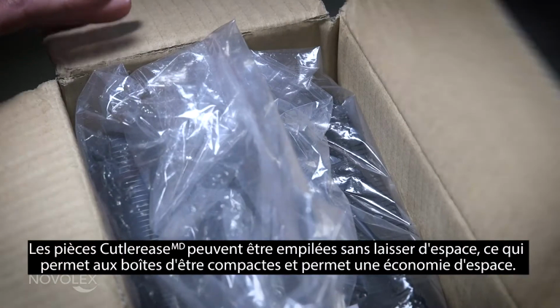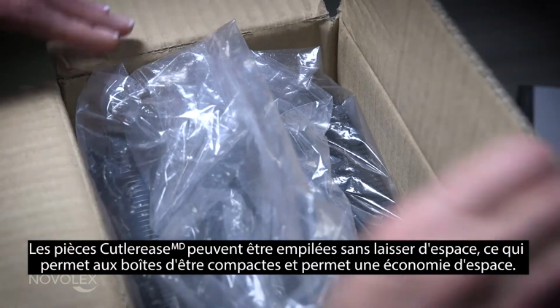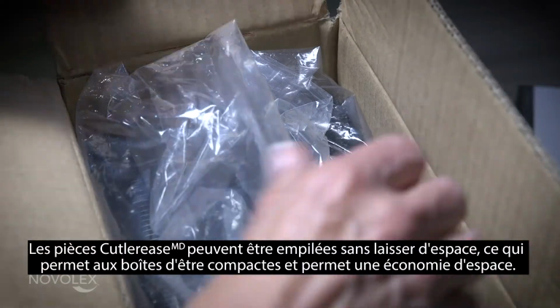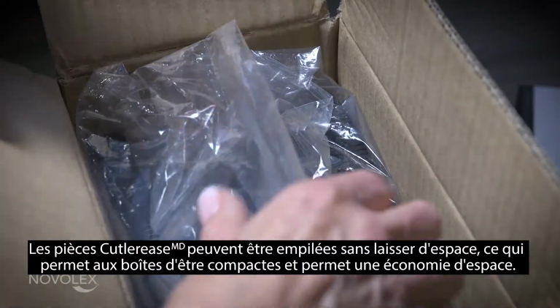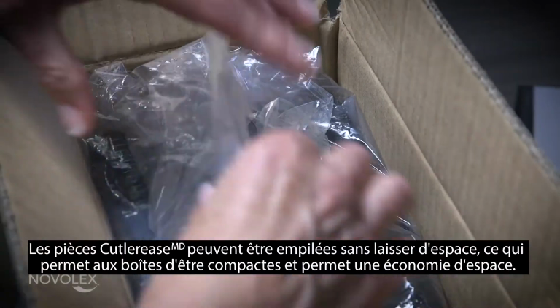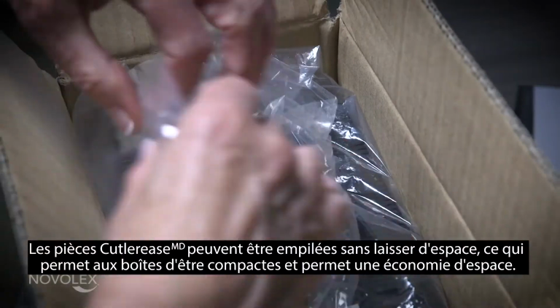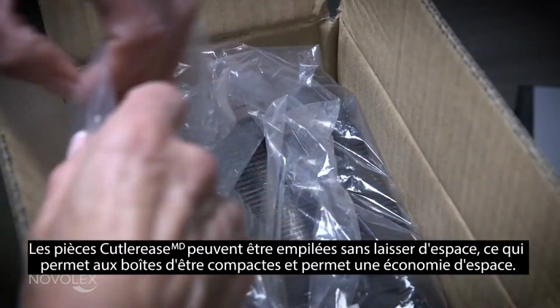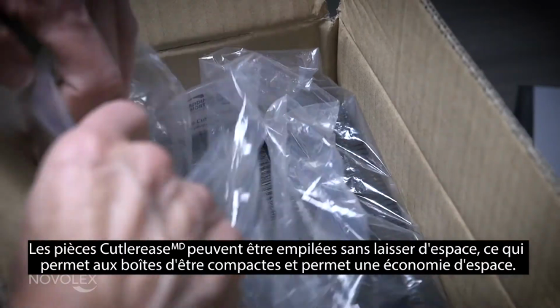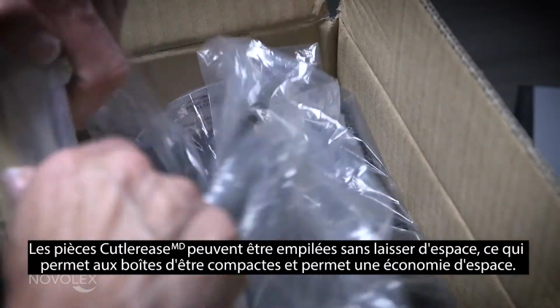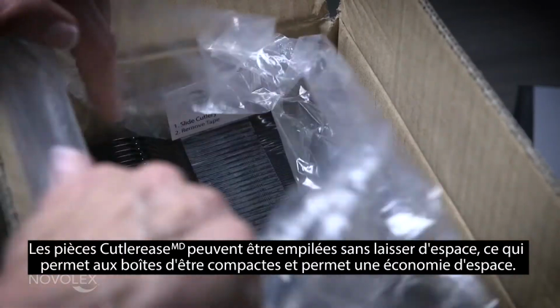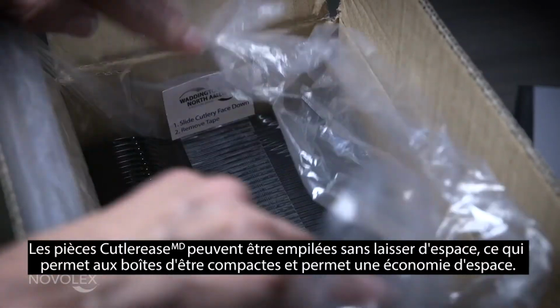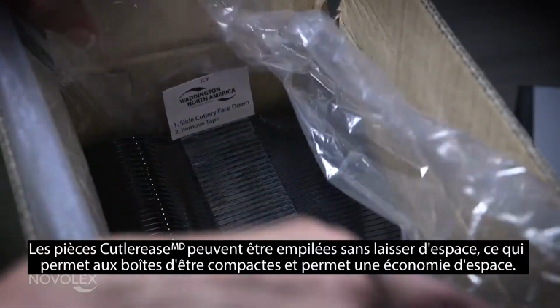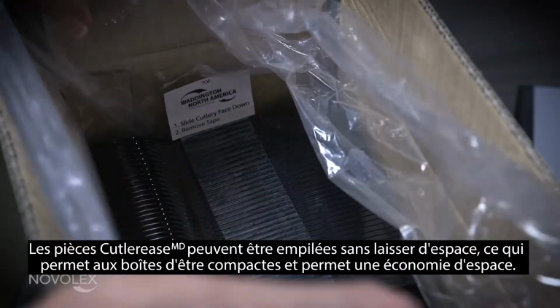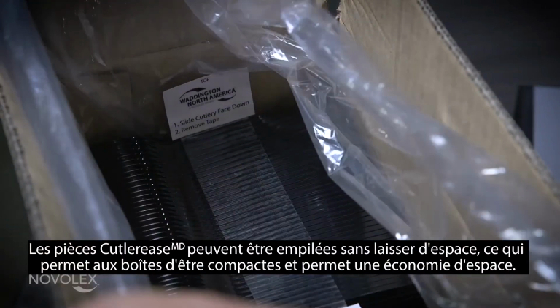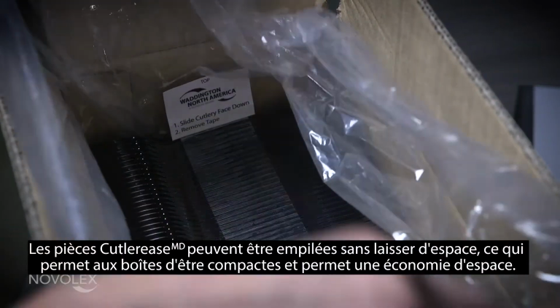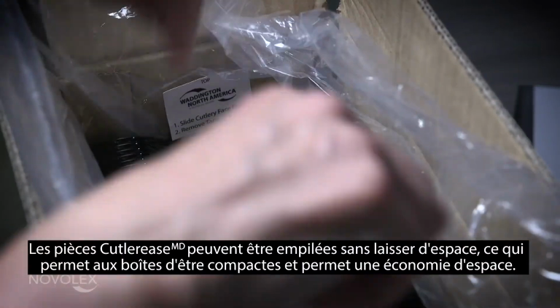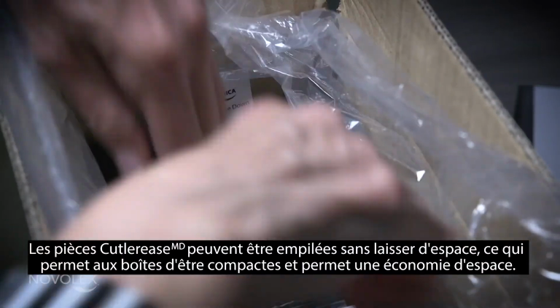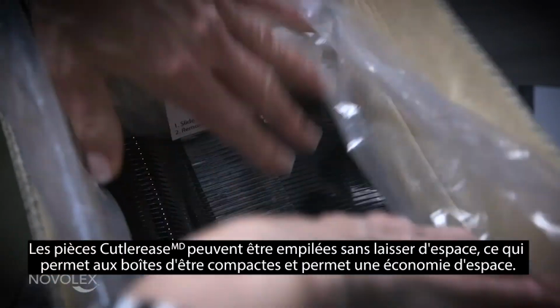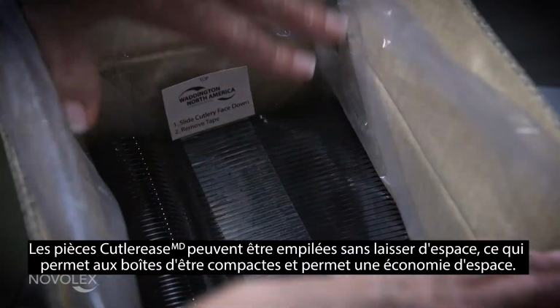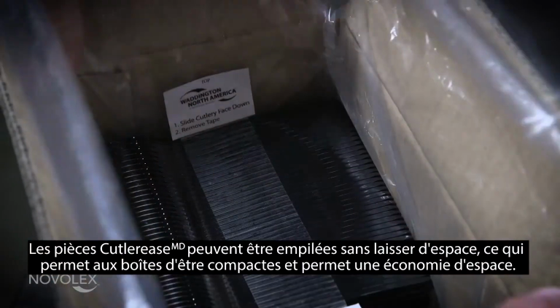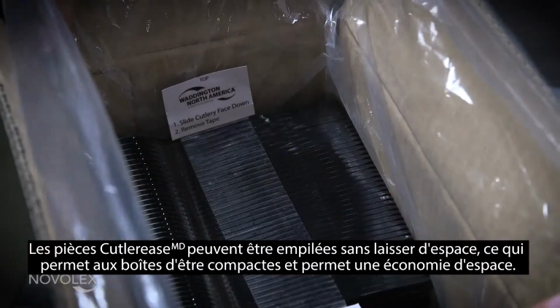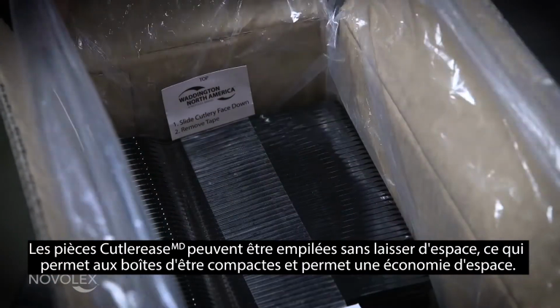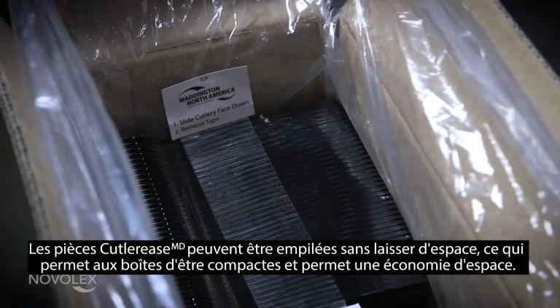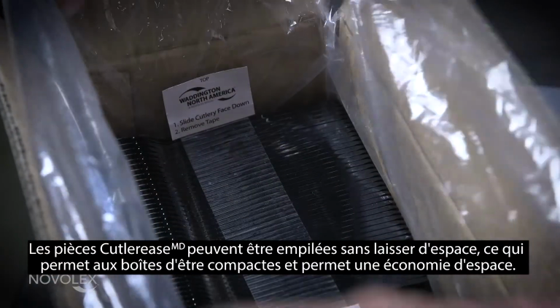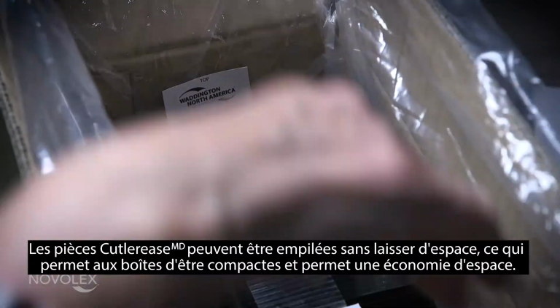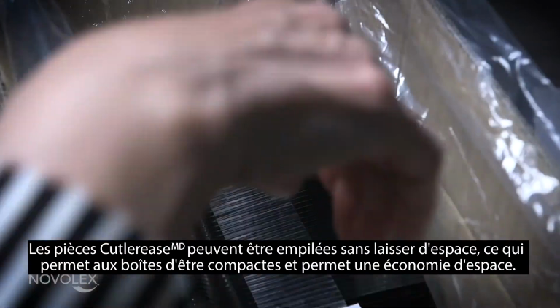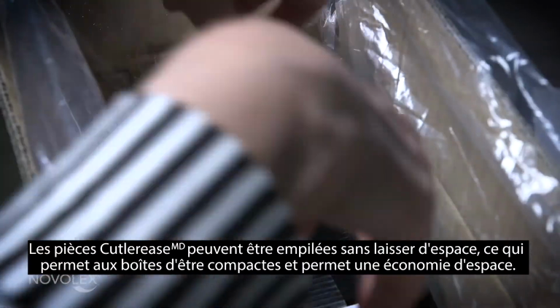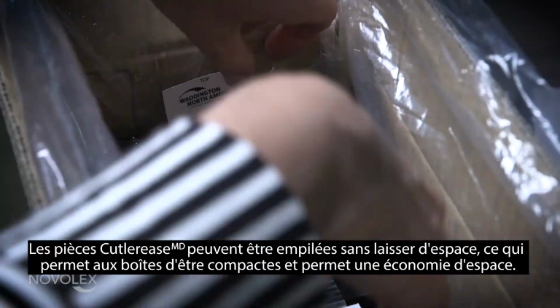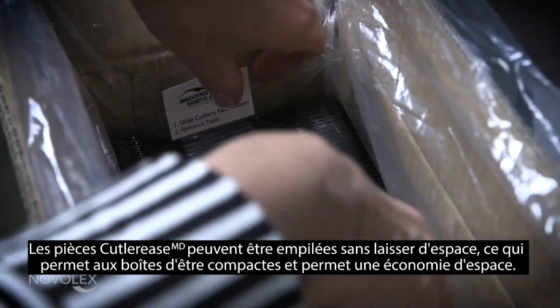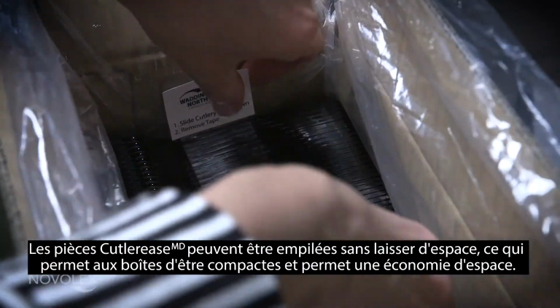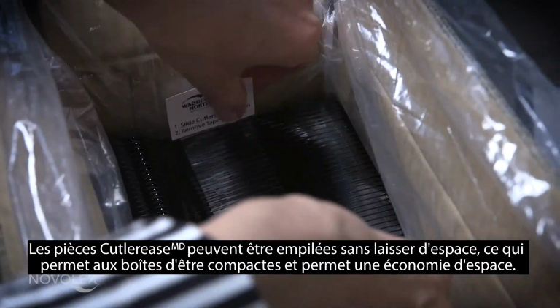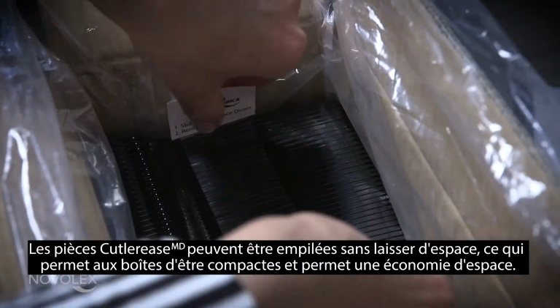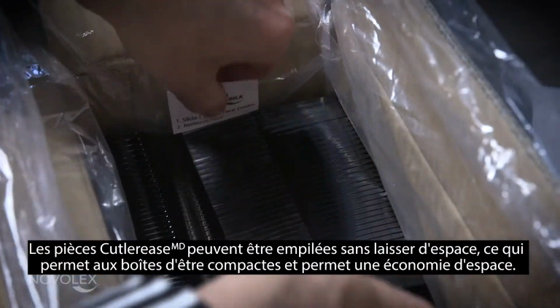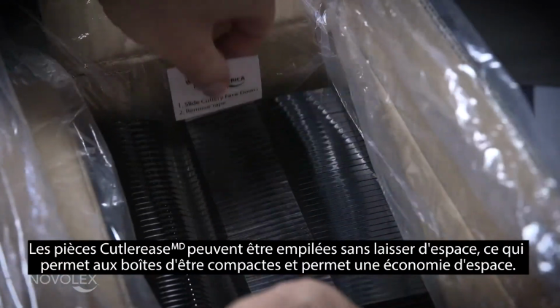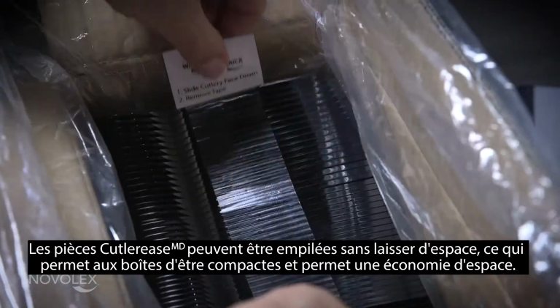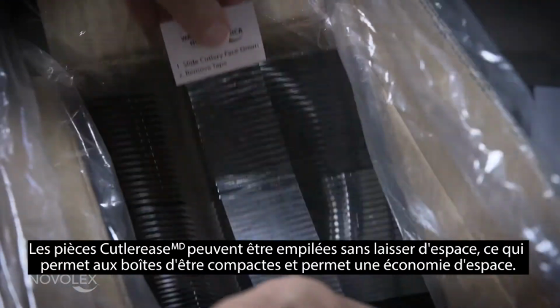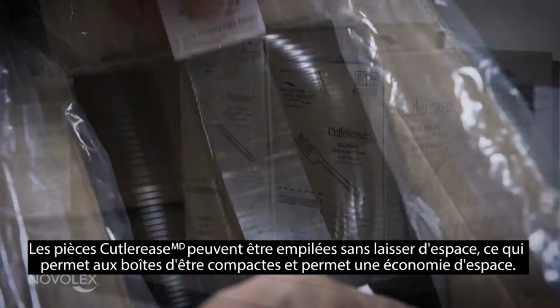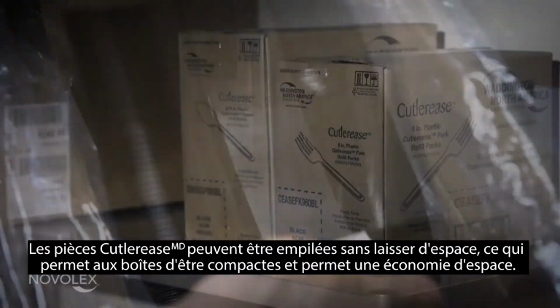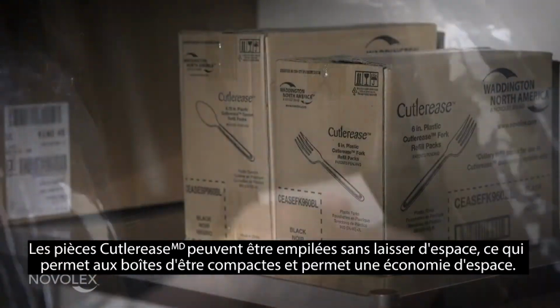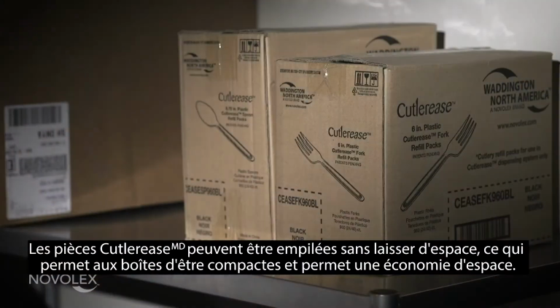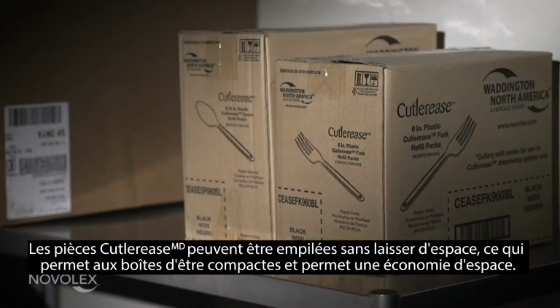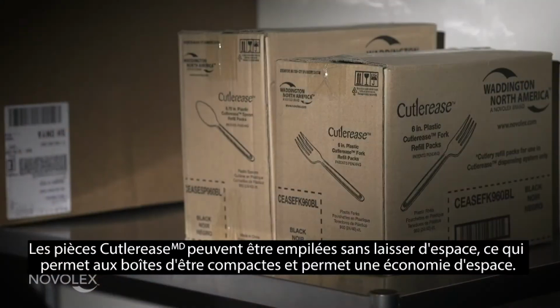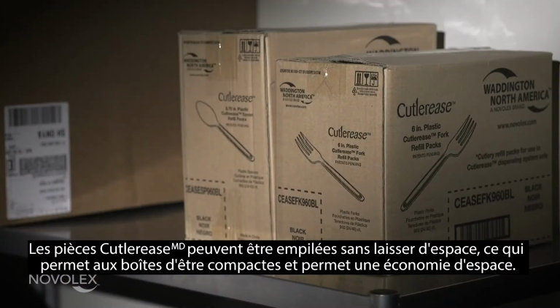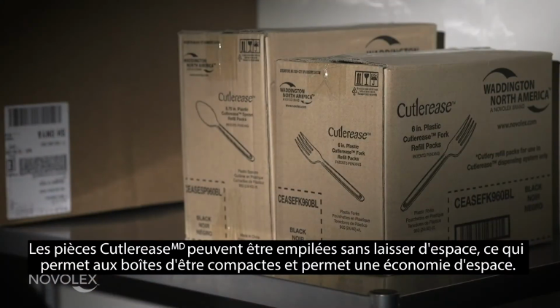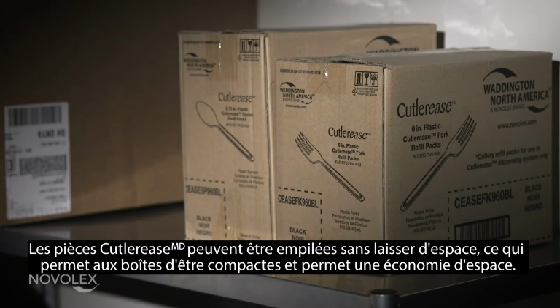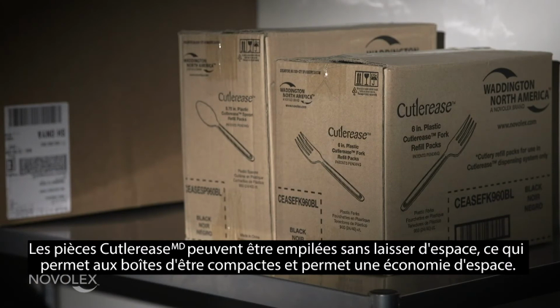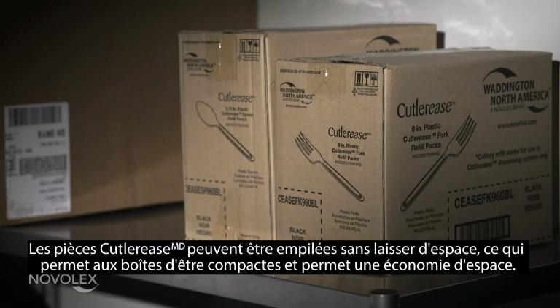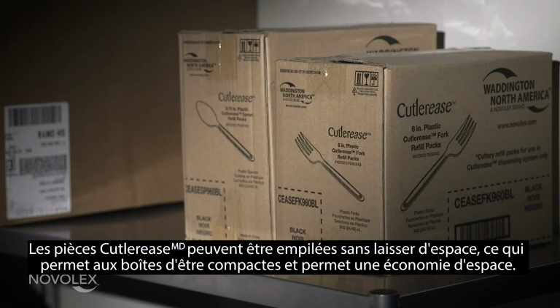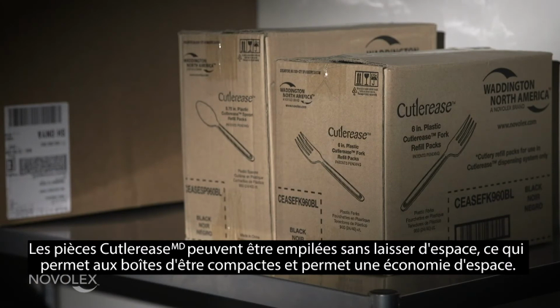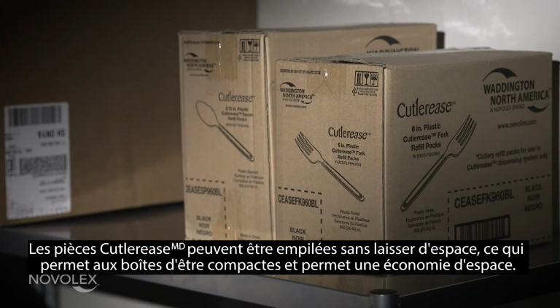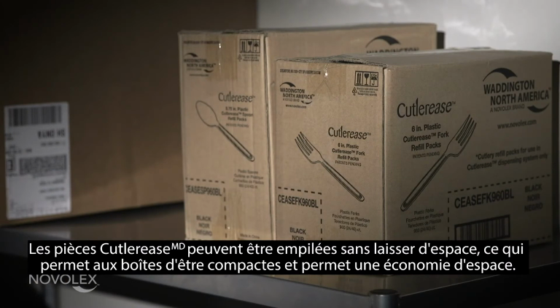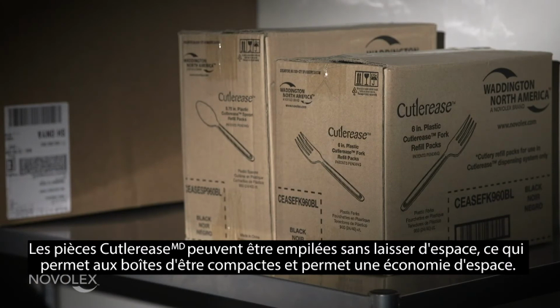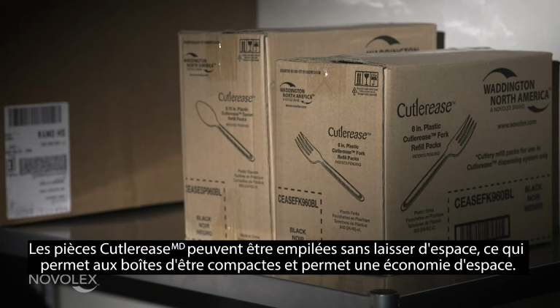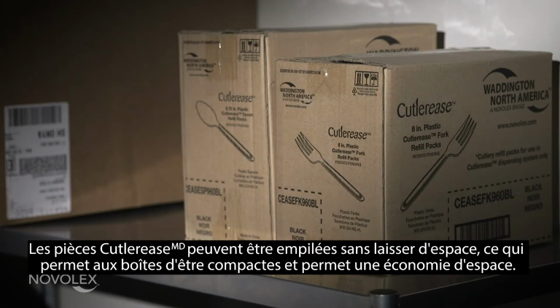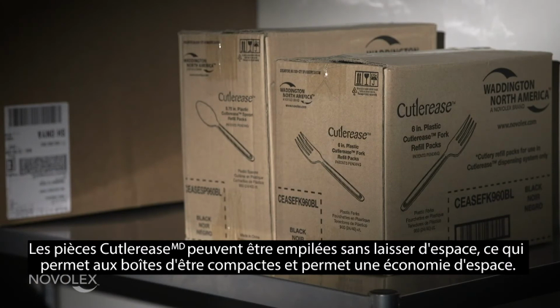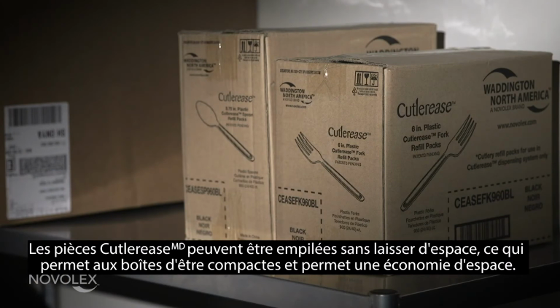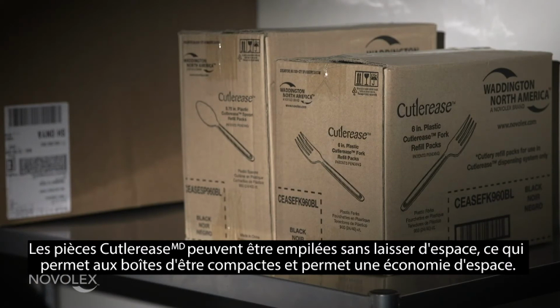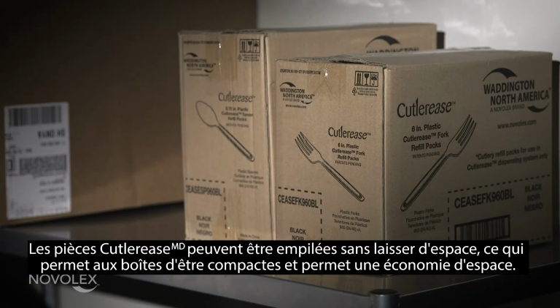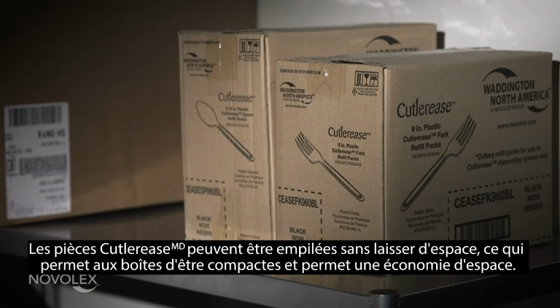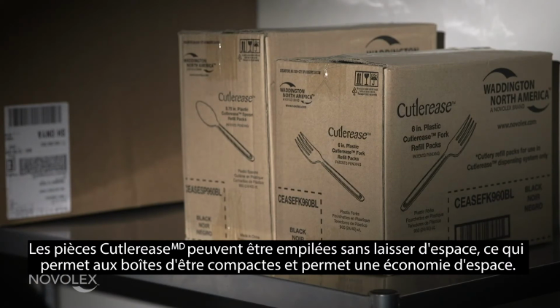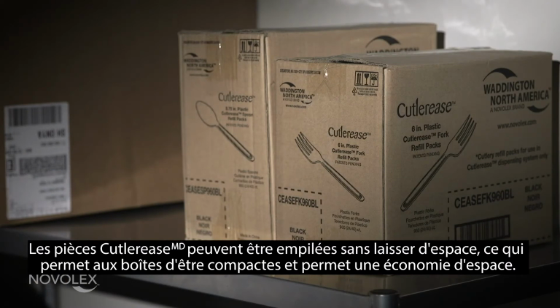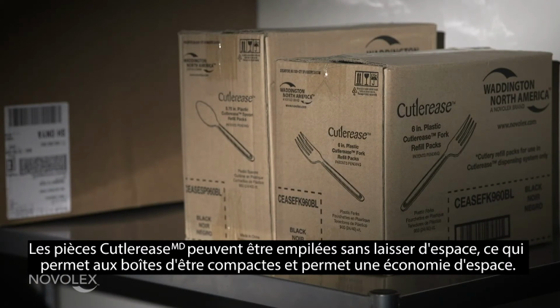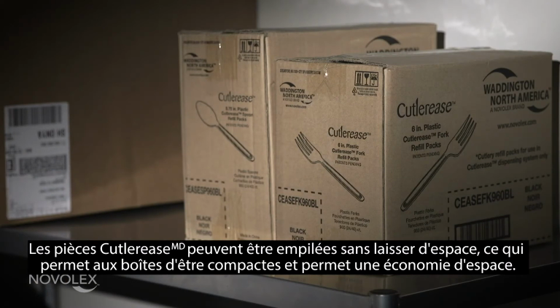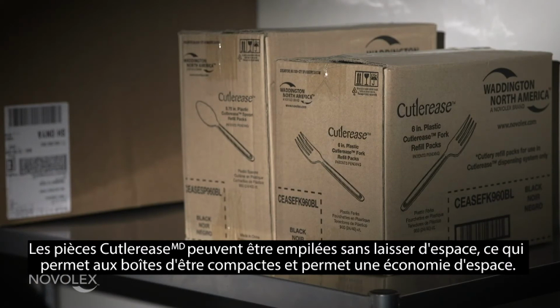Cutlery pieces can be stacked without any space in between, allowing boxes to be compact with back of house space in mind.